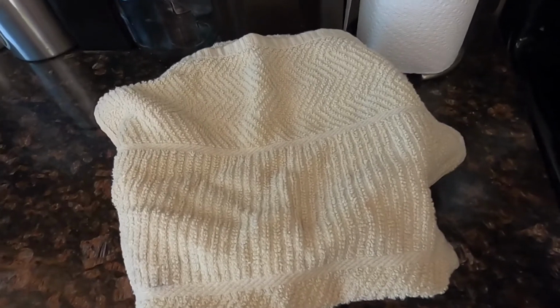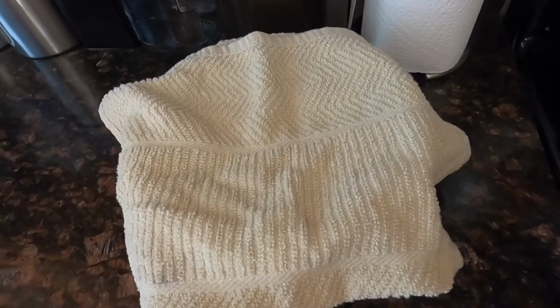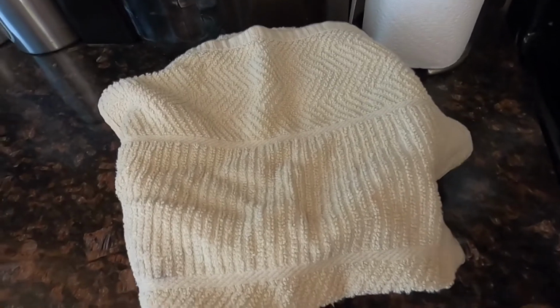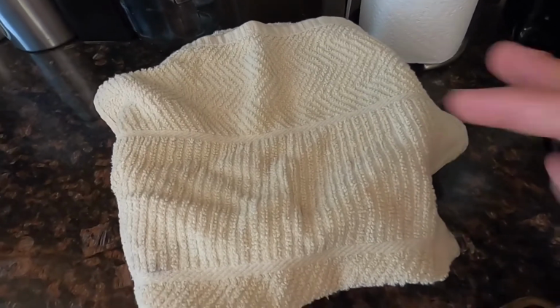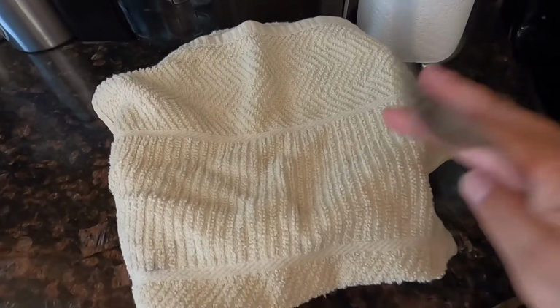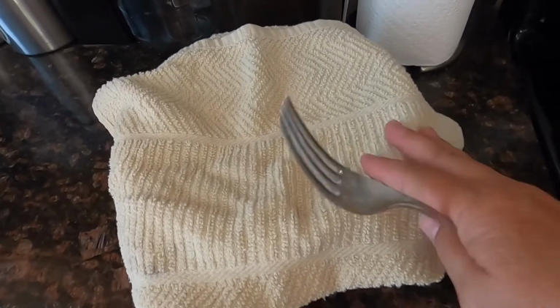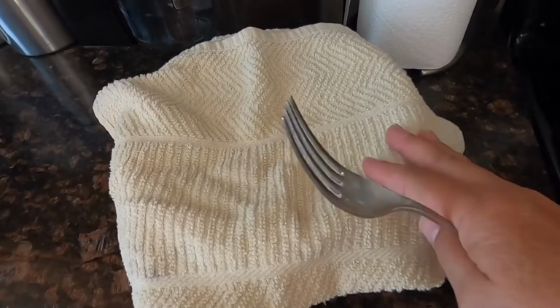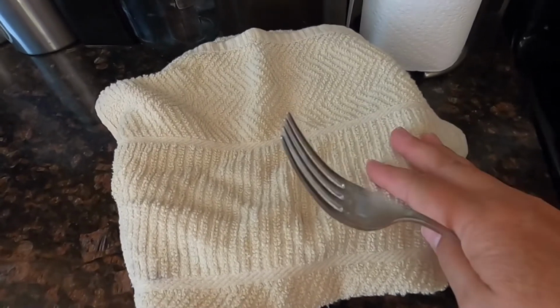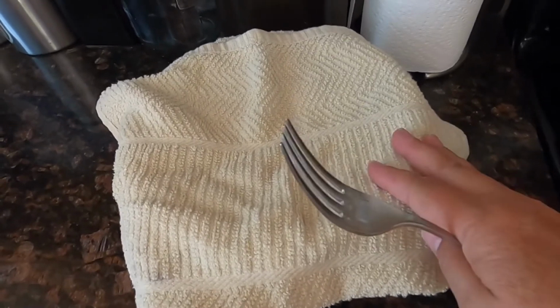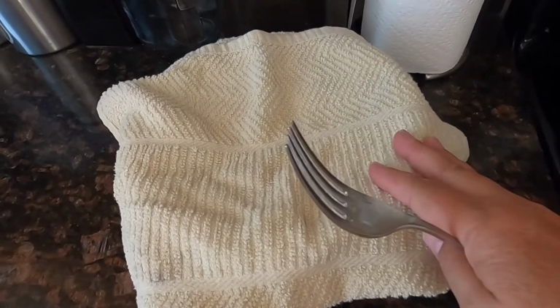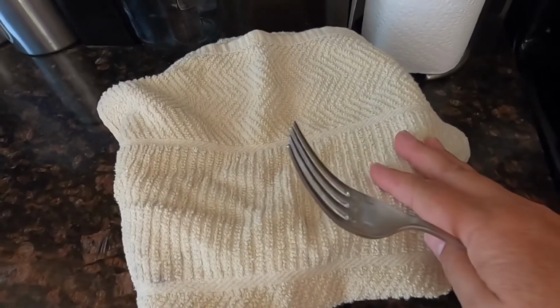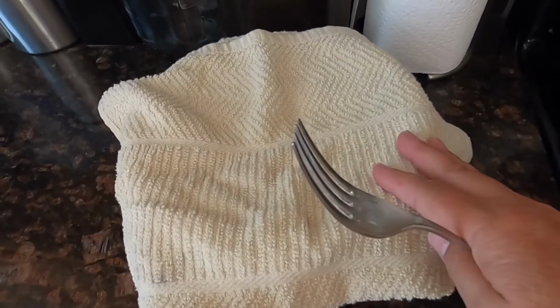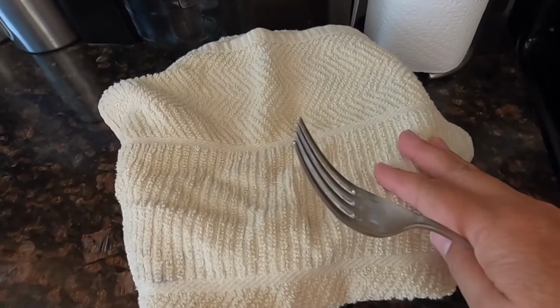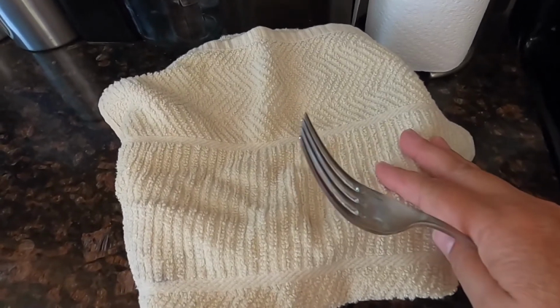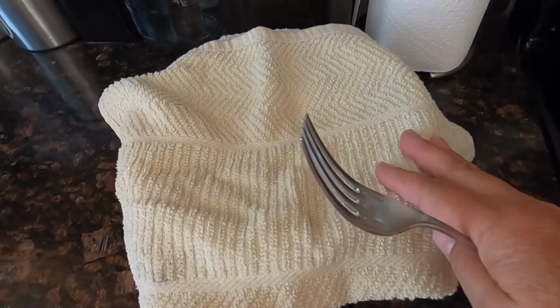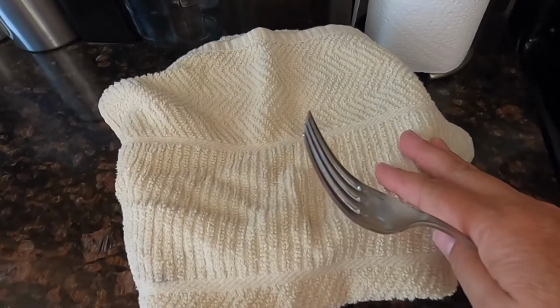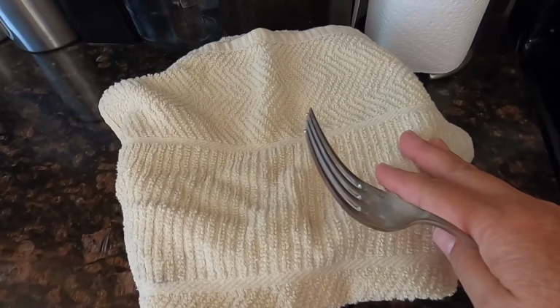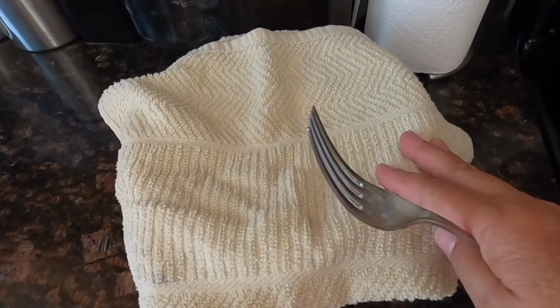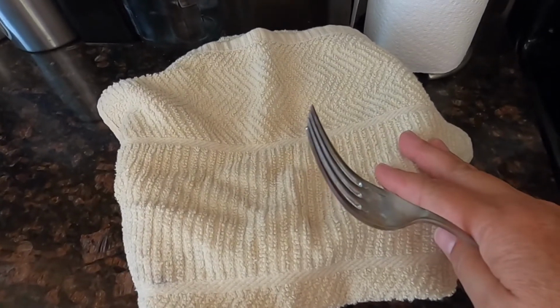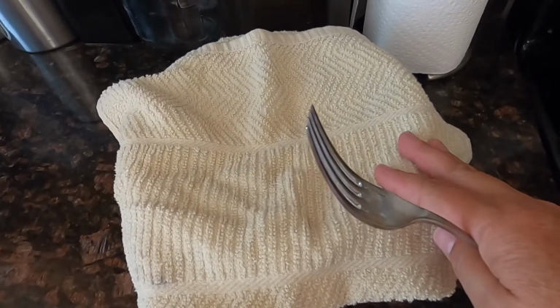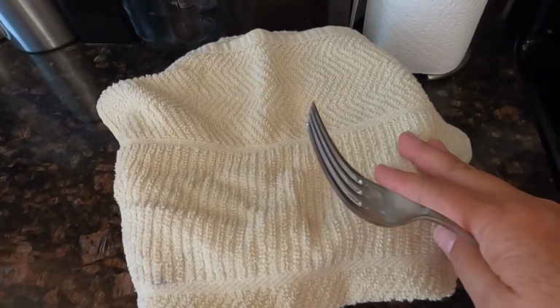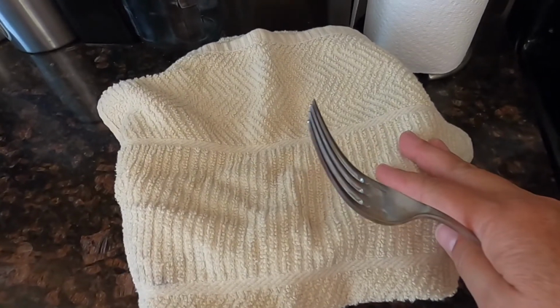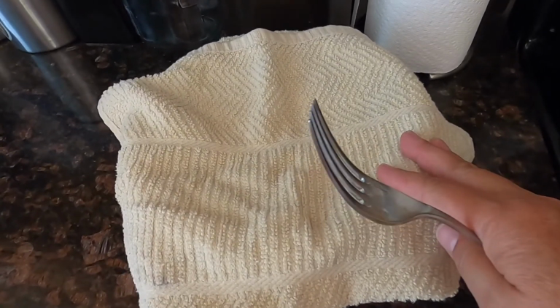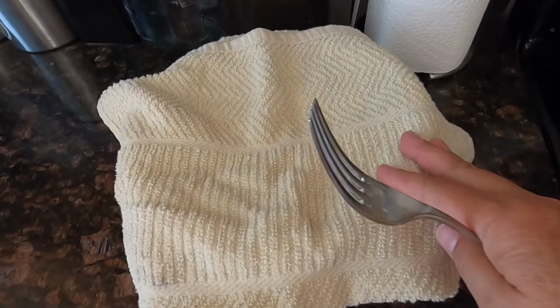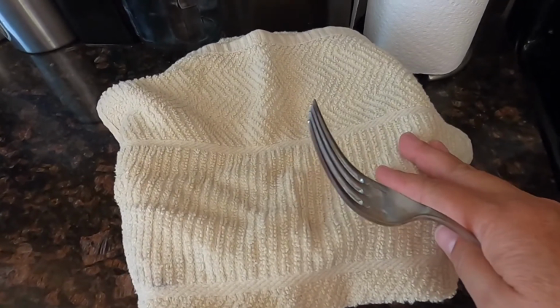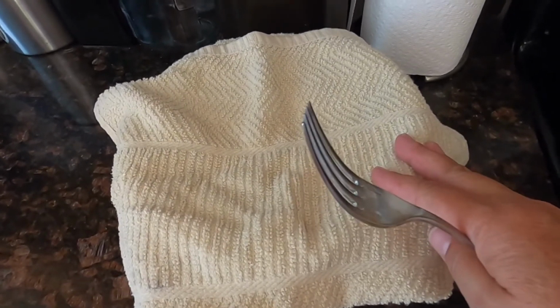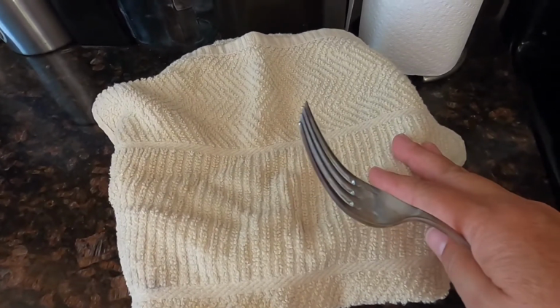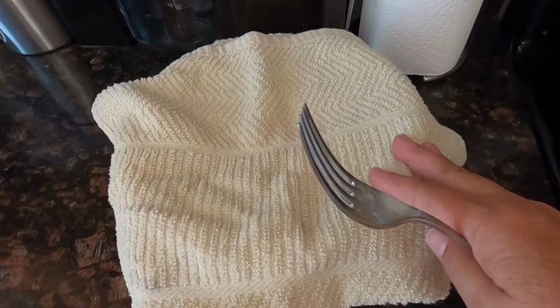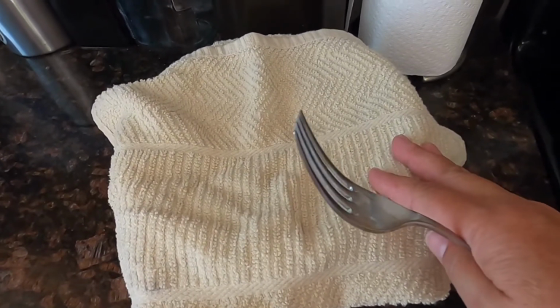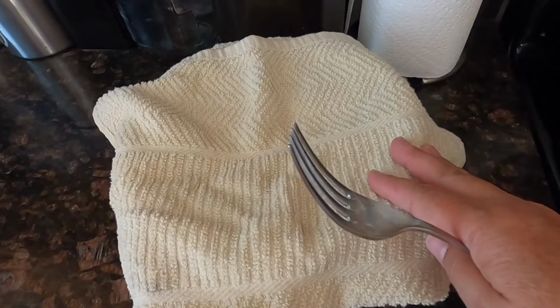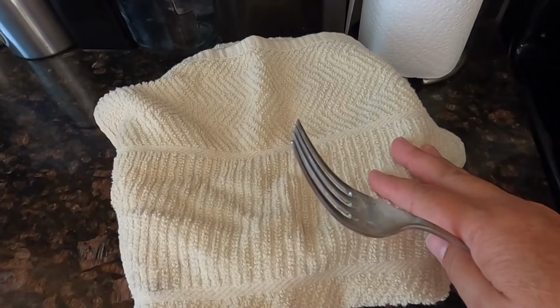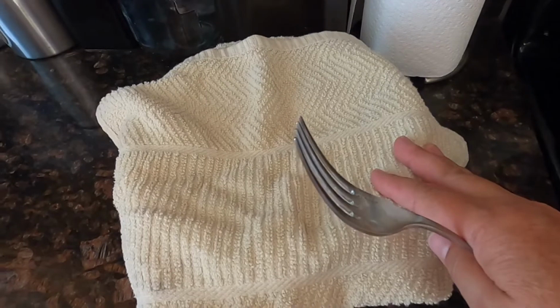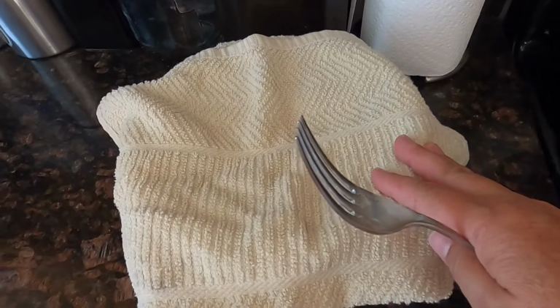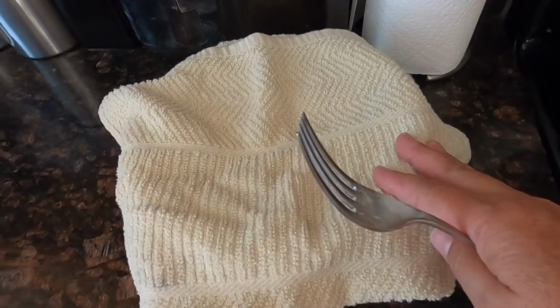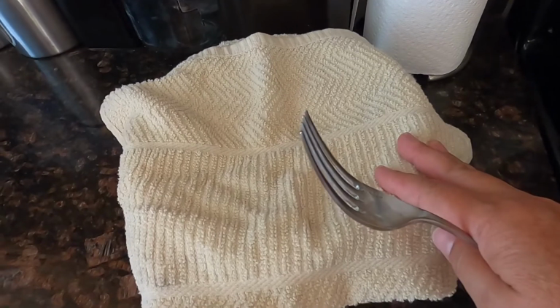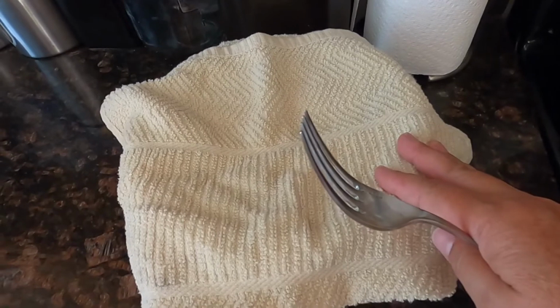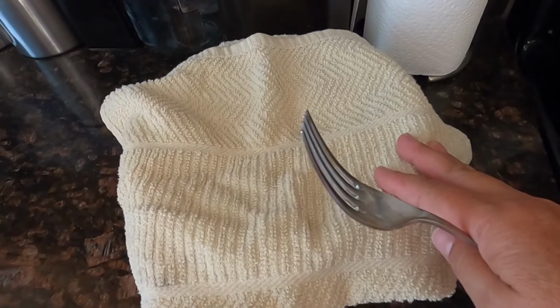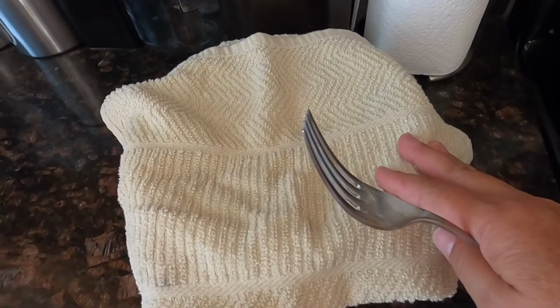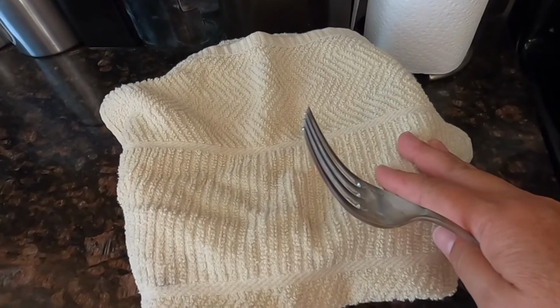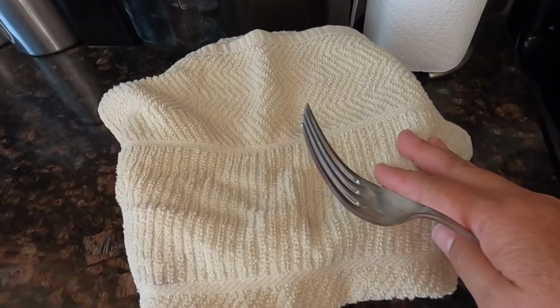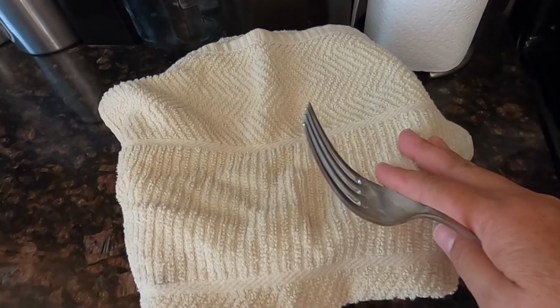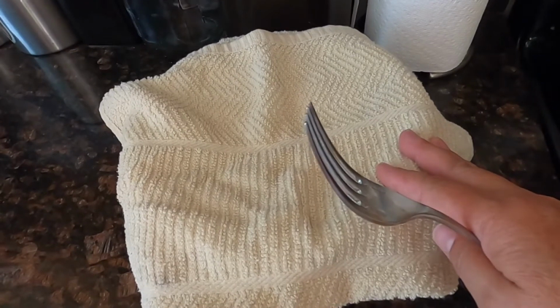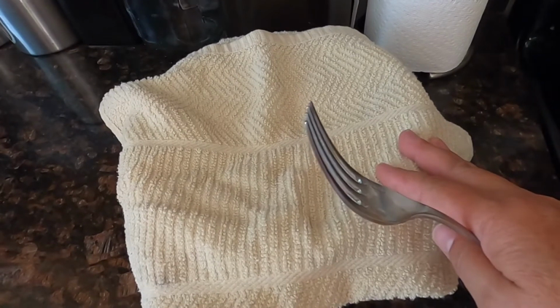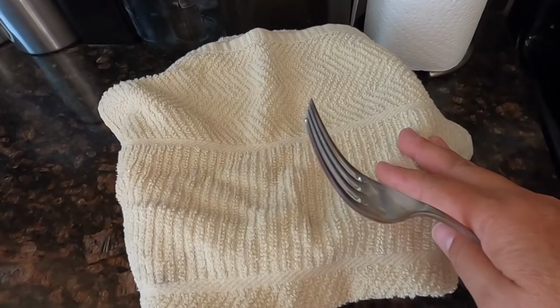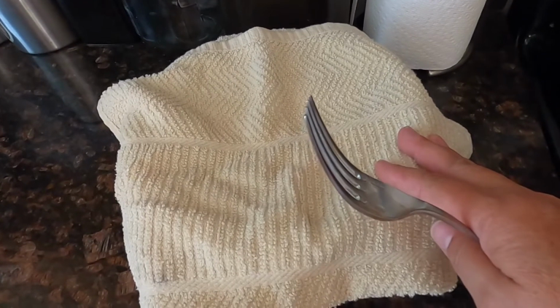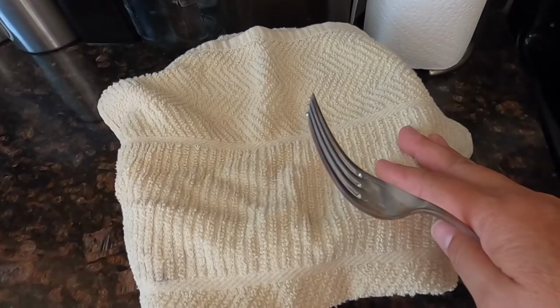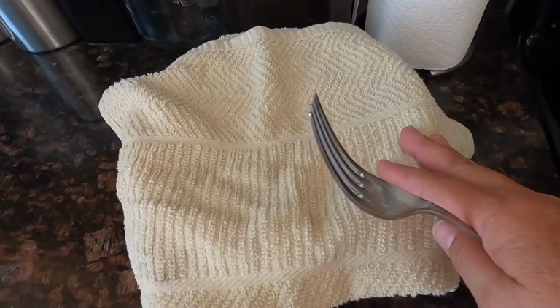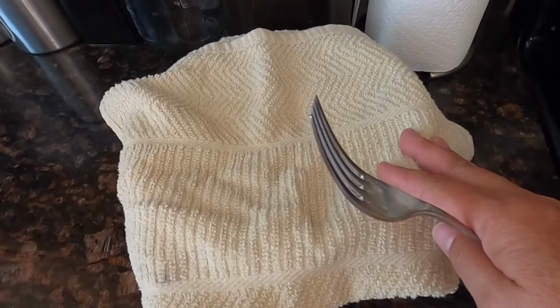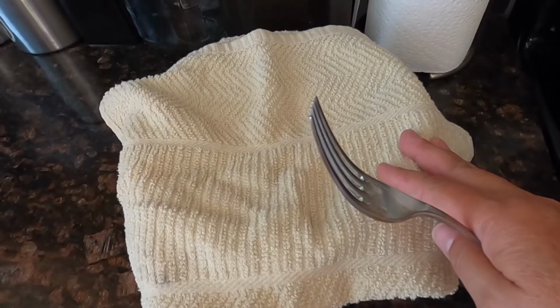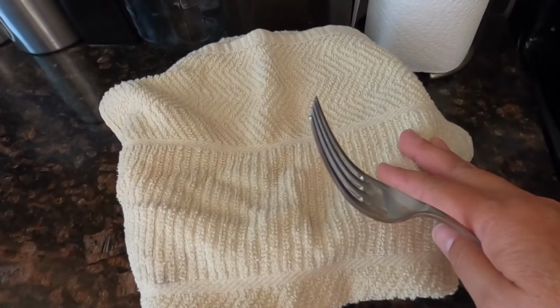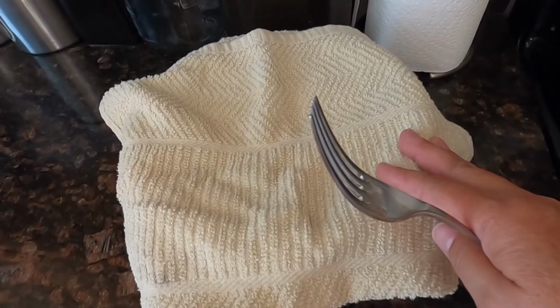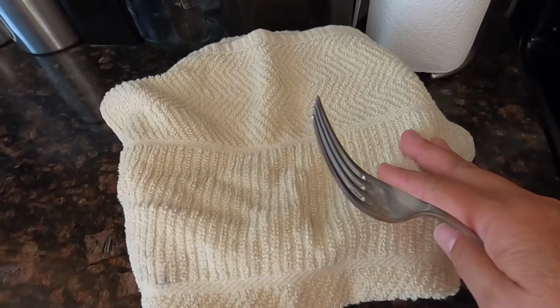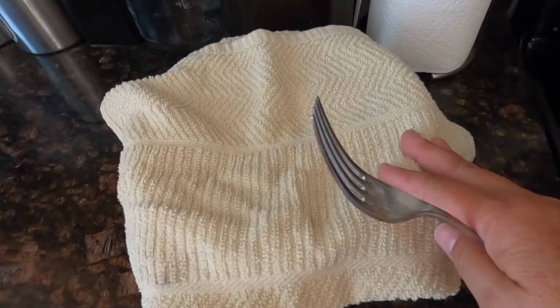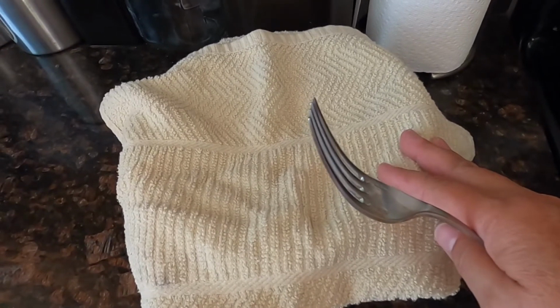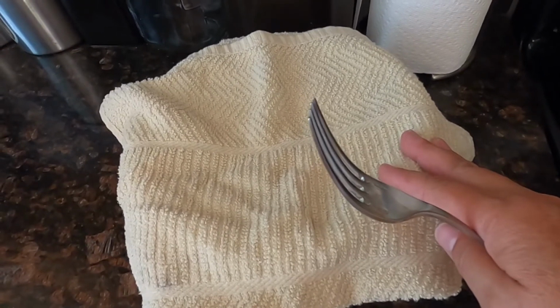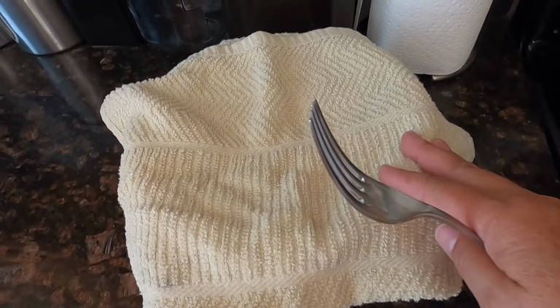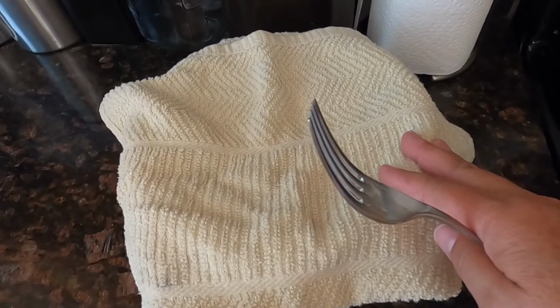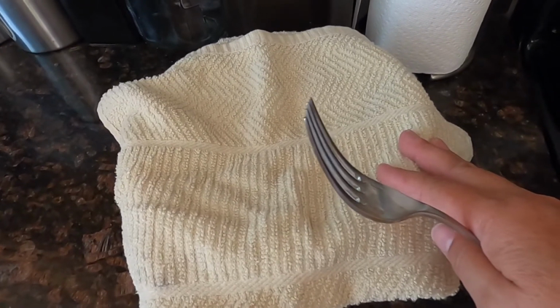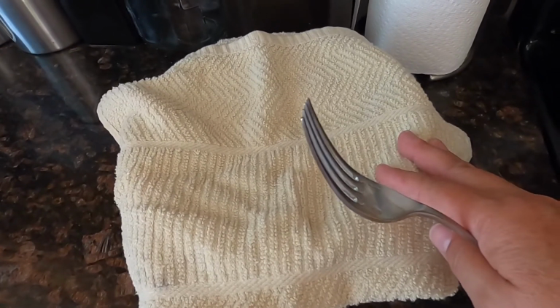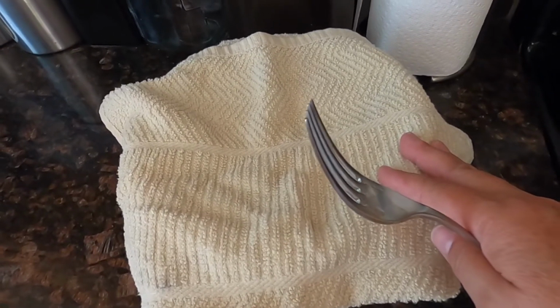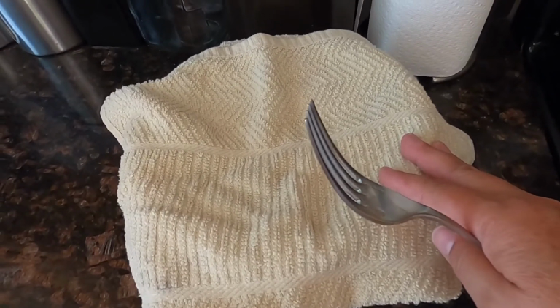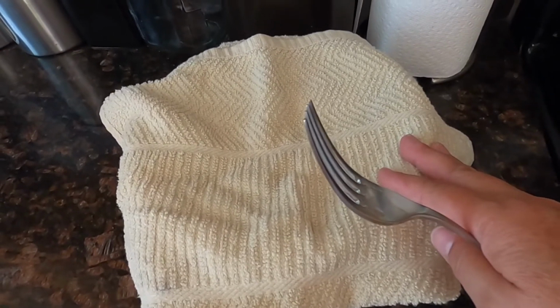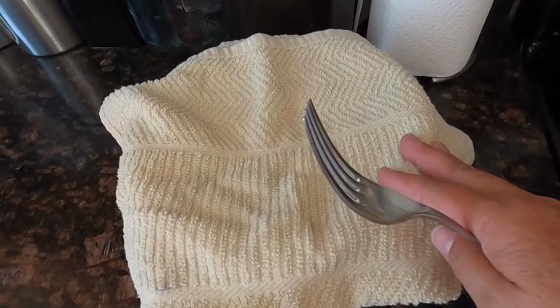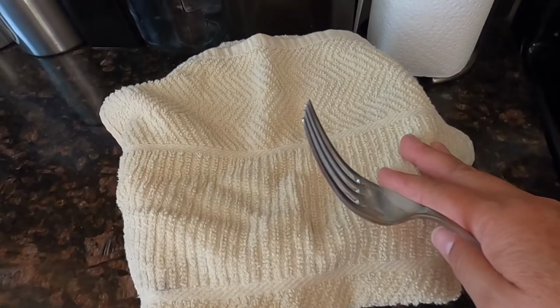Once they're done, probably in about 15 minutes or so, we're going to take the skin off, take the seeds out, chop them up — and we have chili.